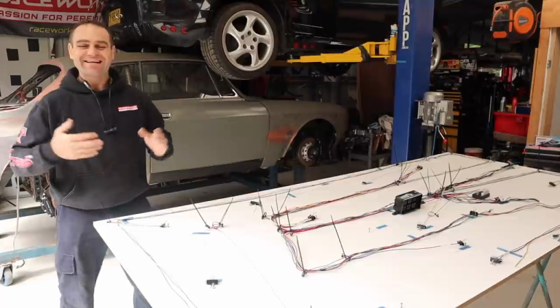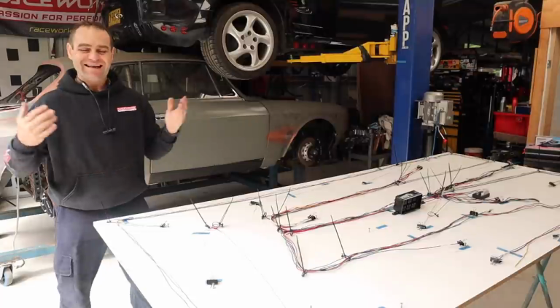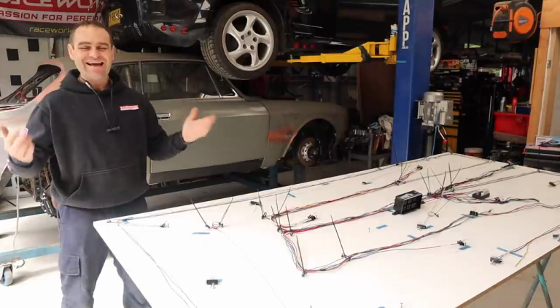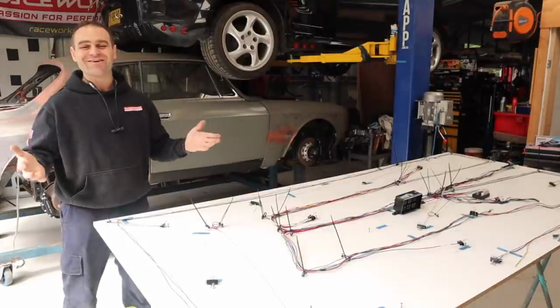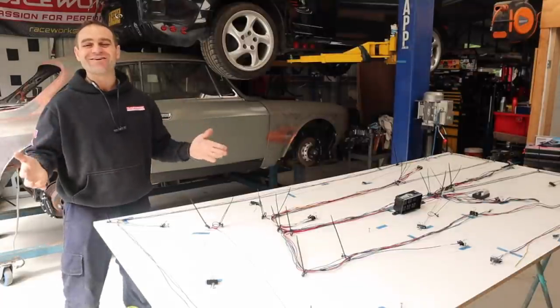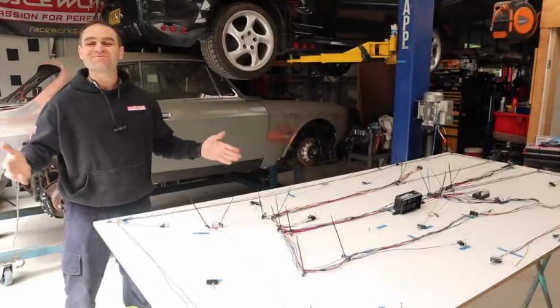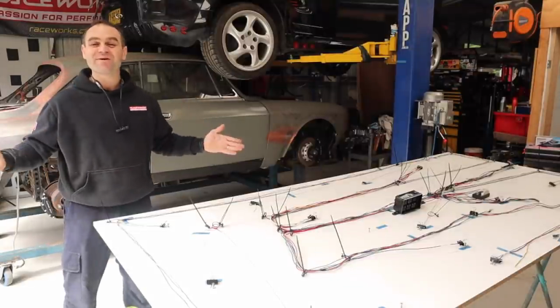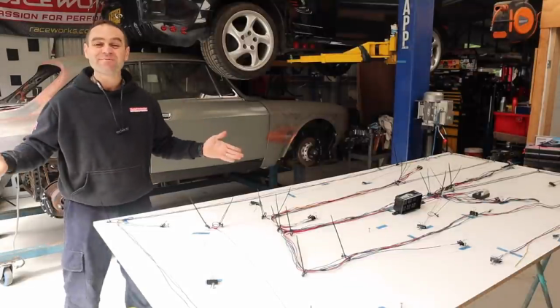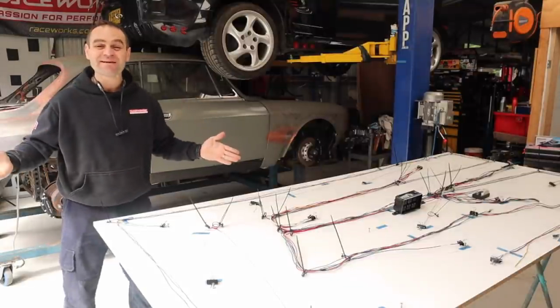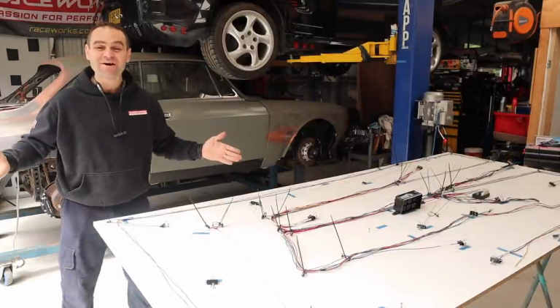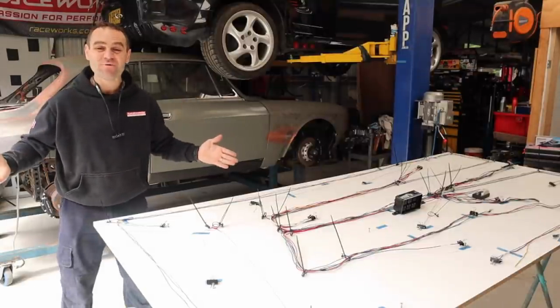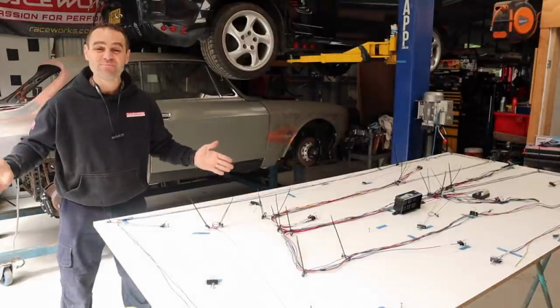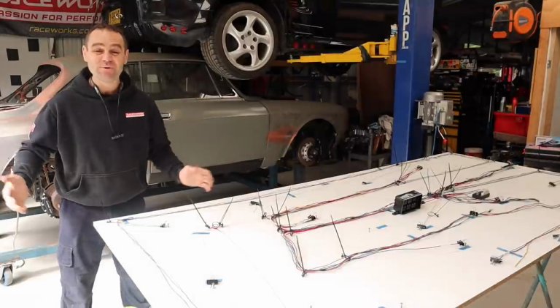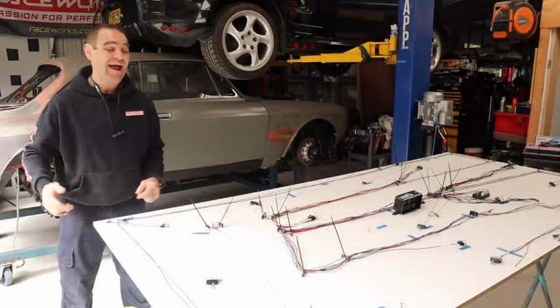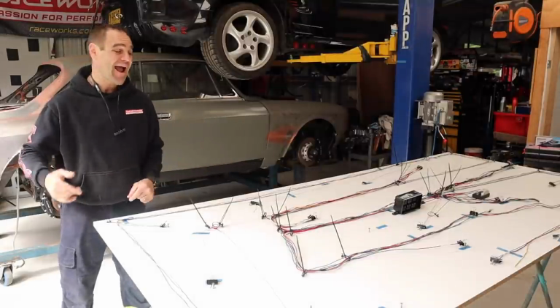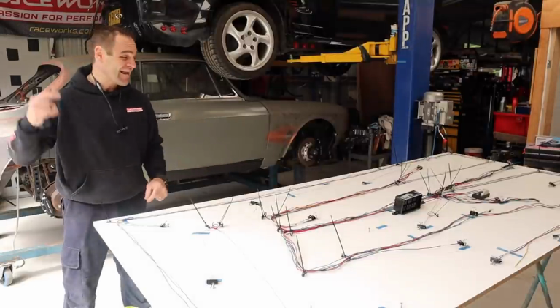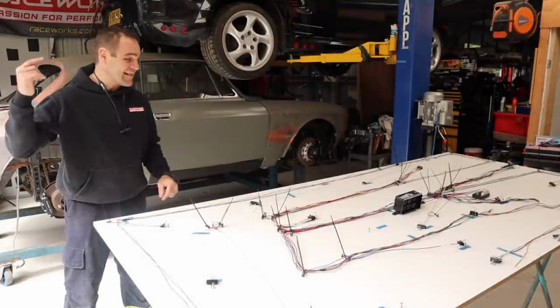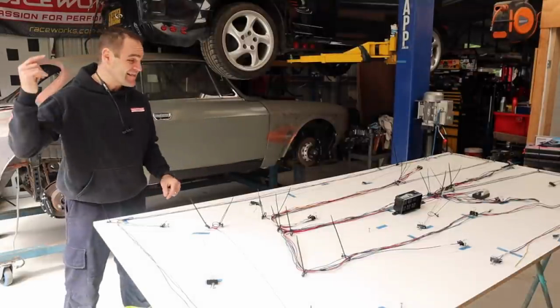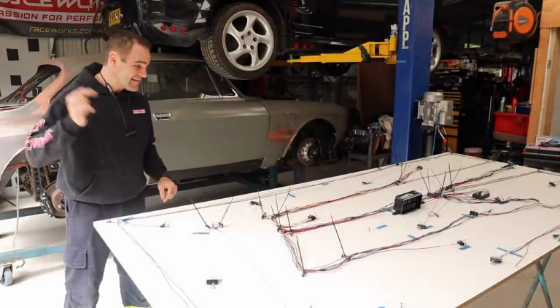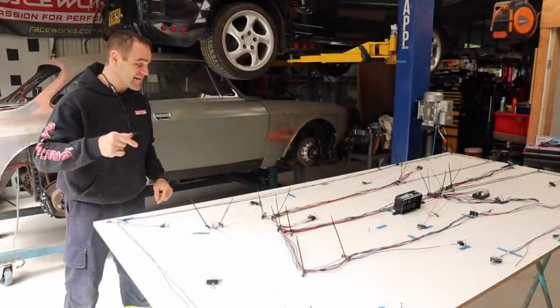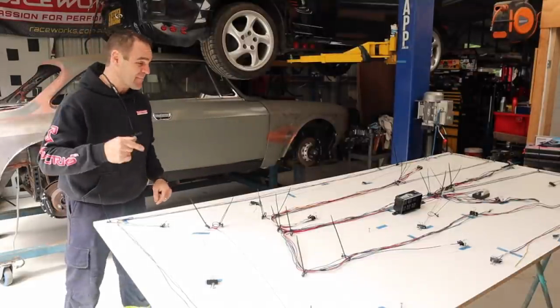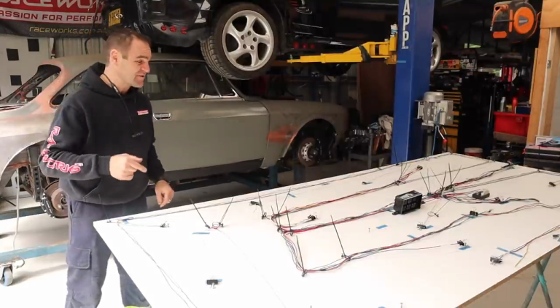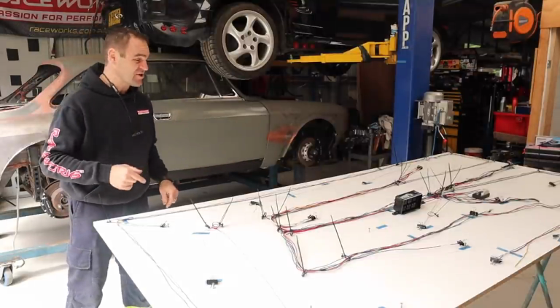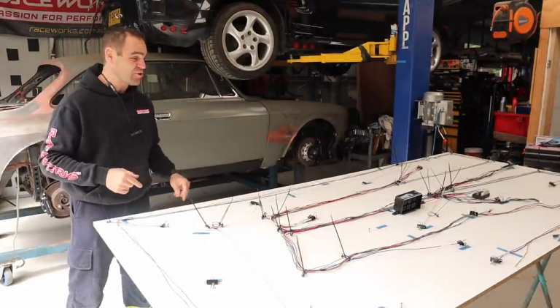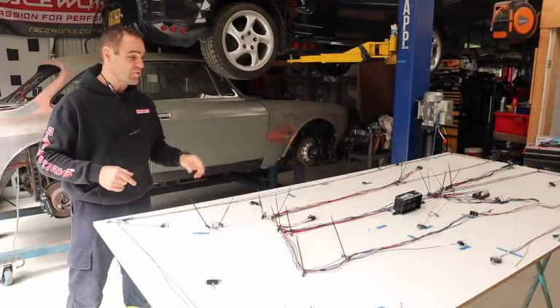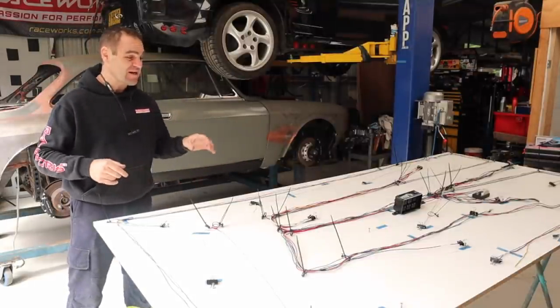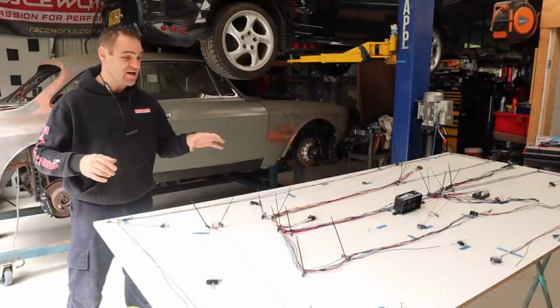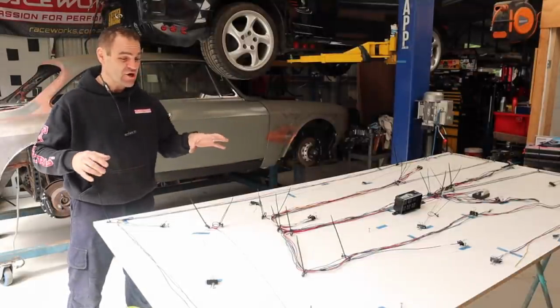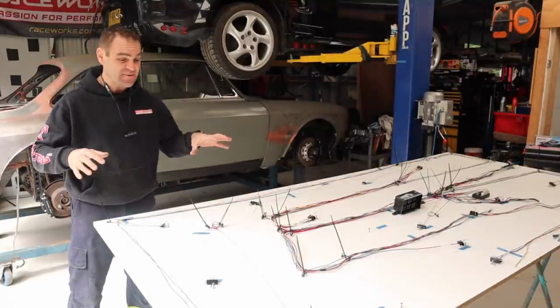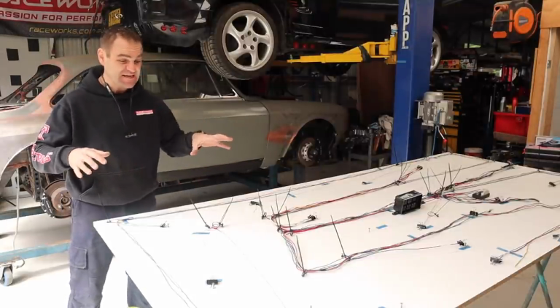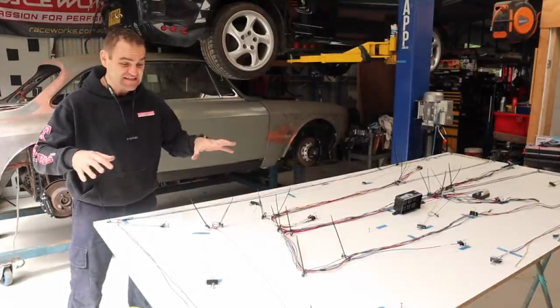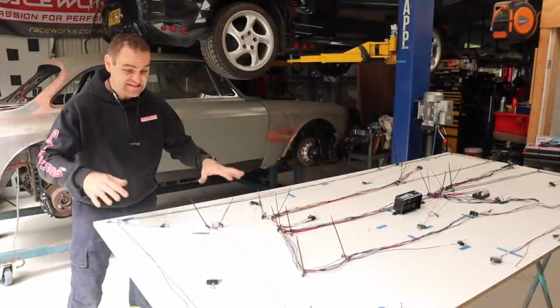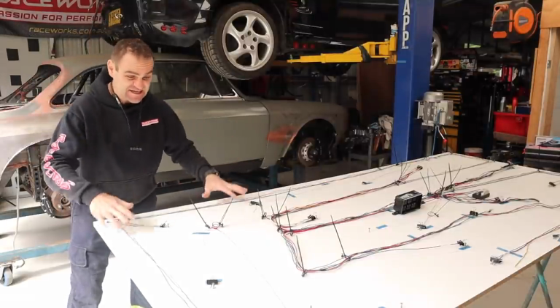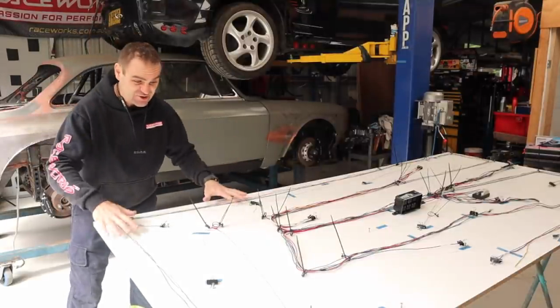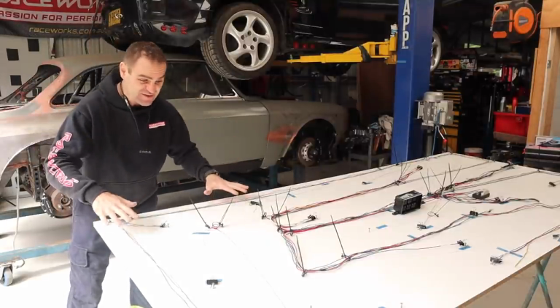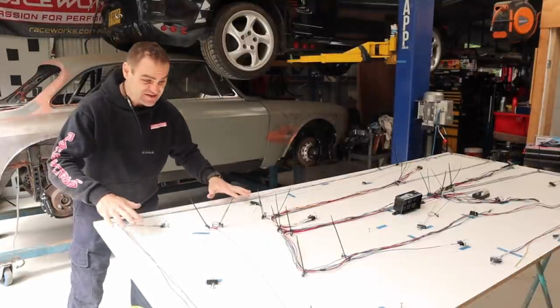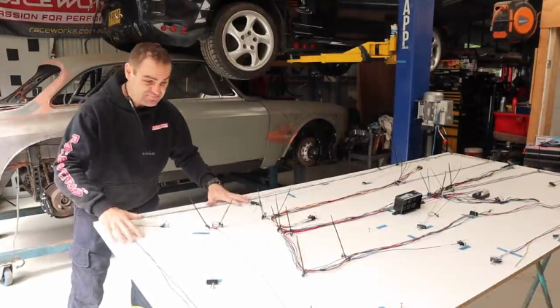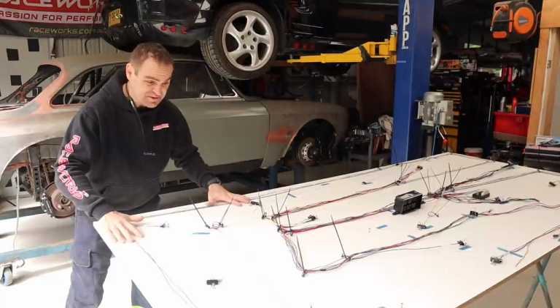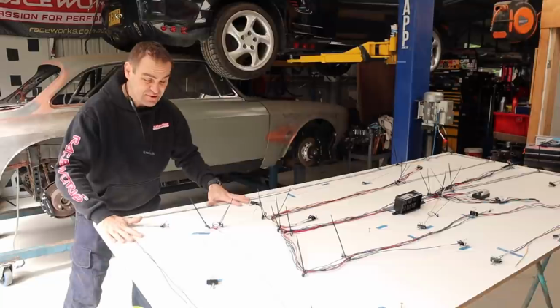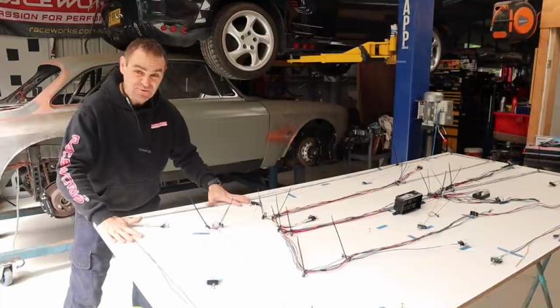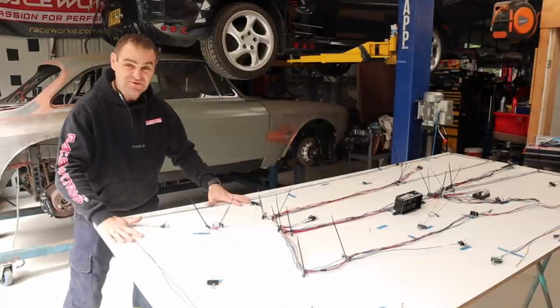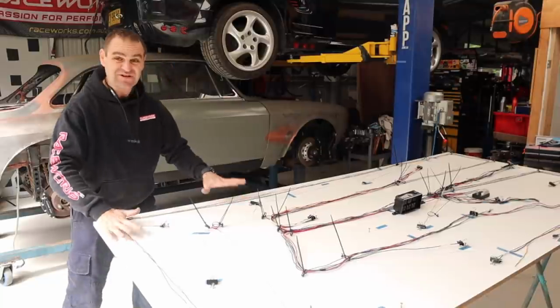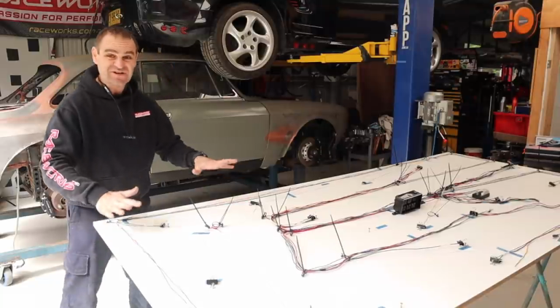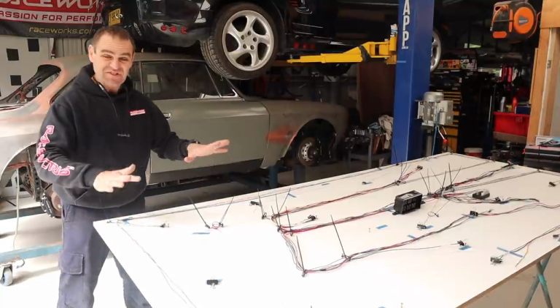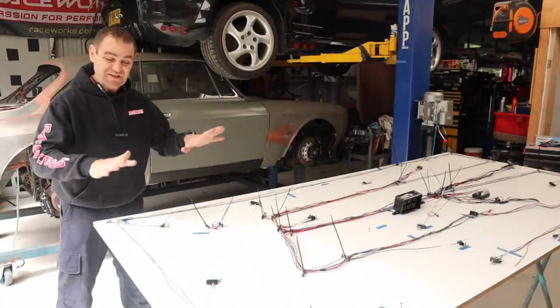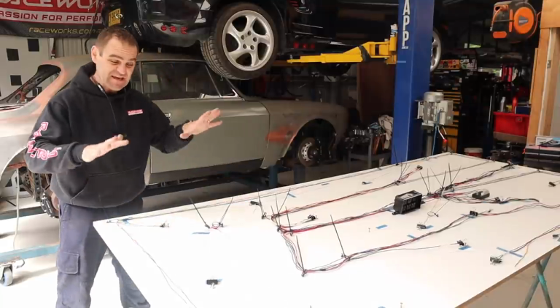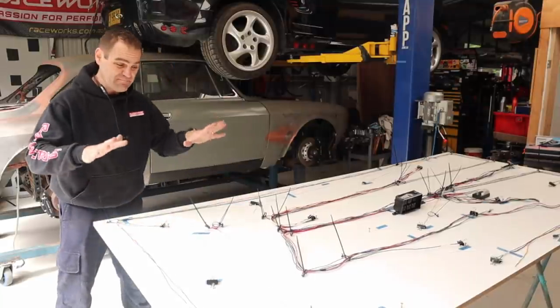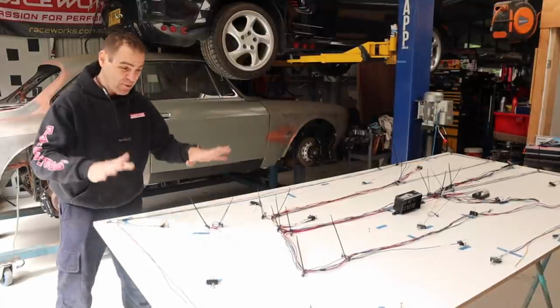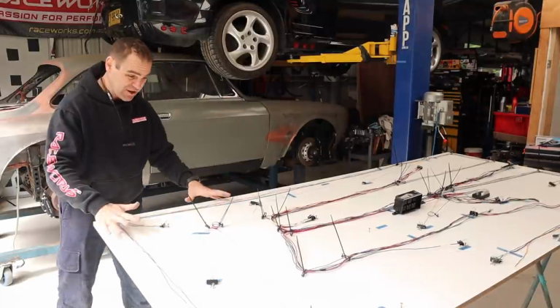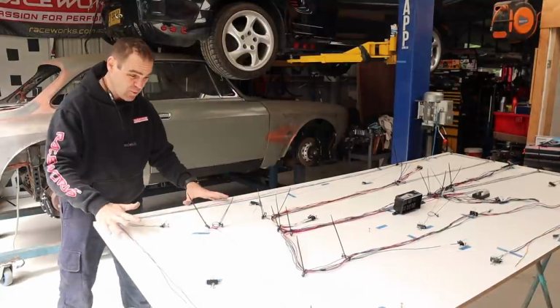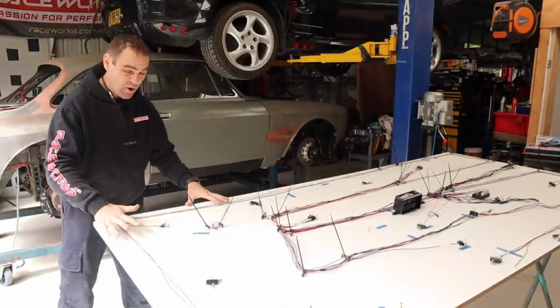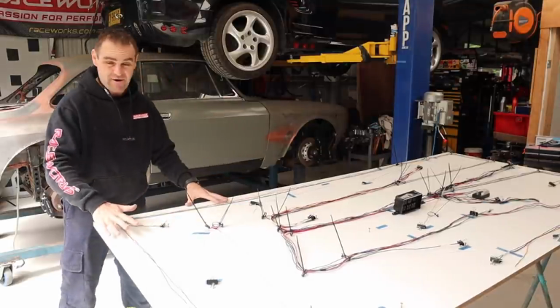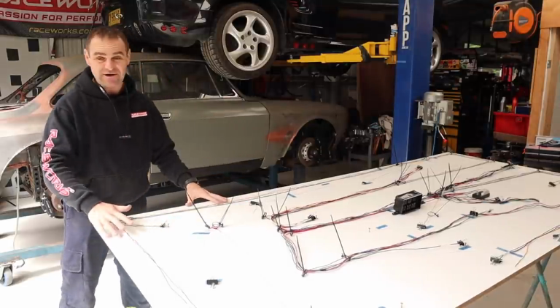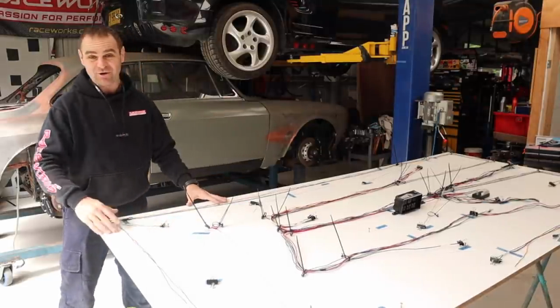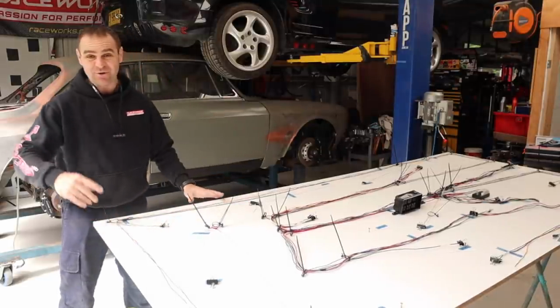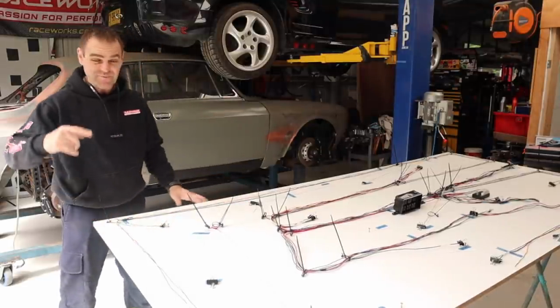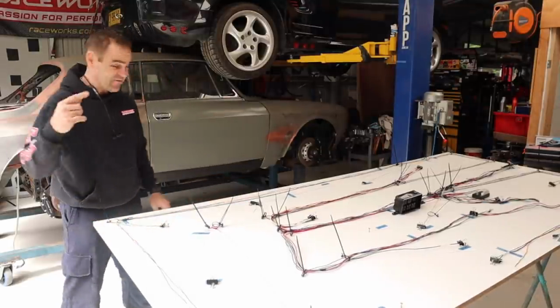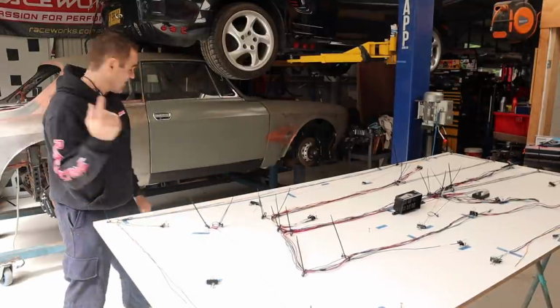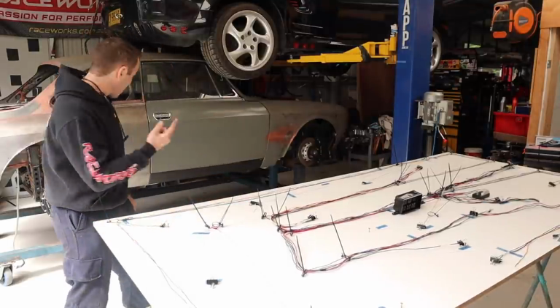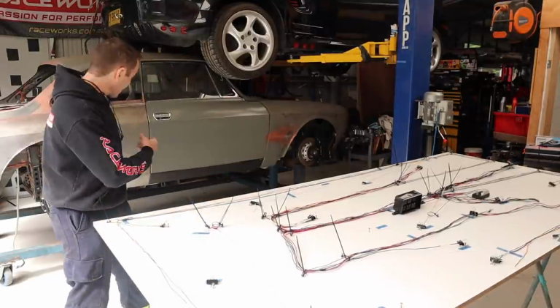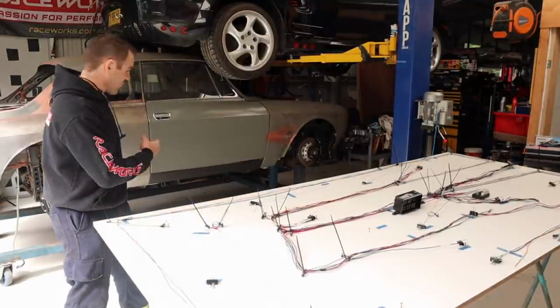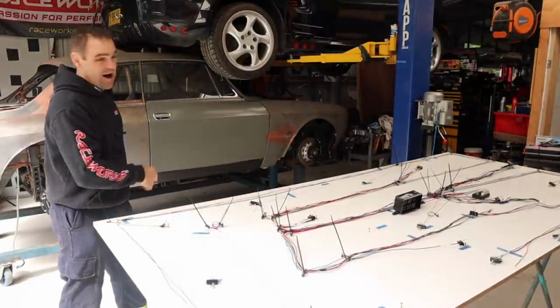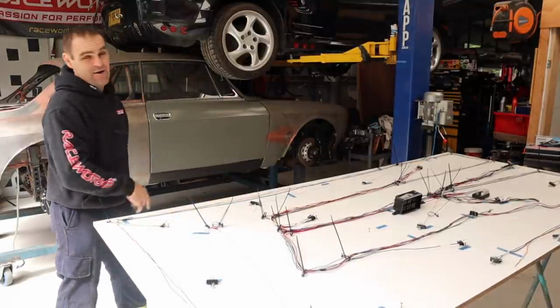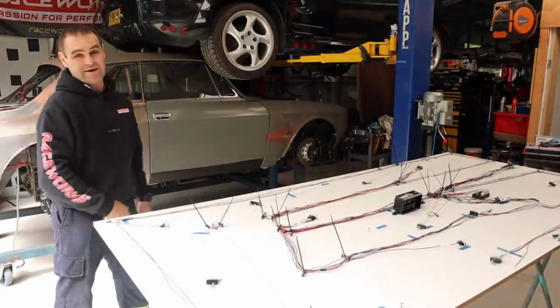Hey guys, welcome back to Home Built, and in this episode we are going to be continuing to build the body wiring loom for the Al-Ferrari.